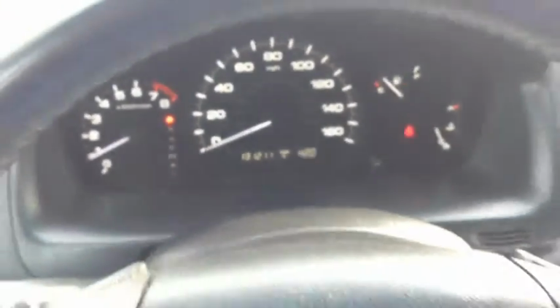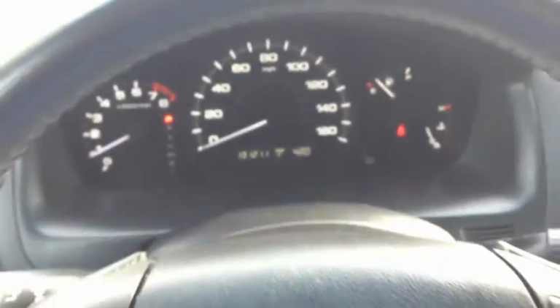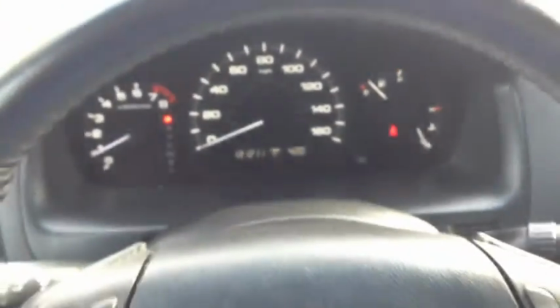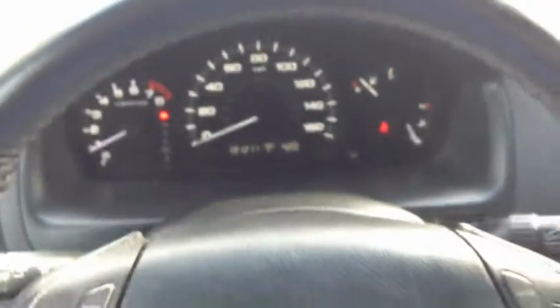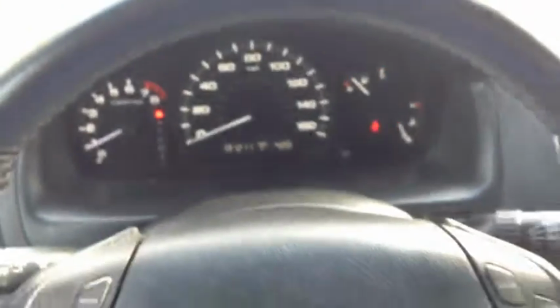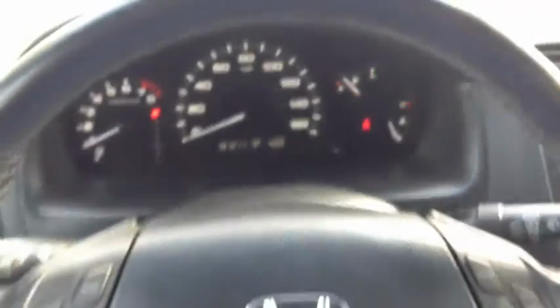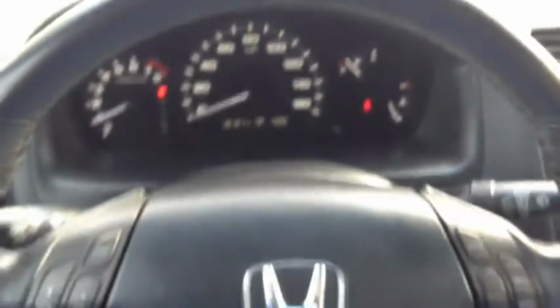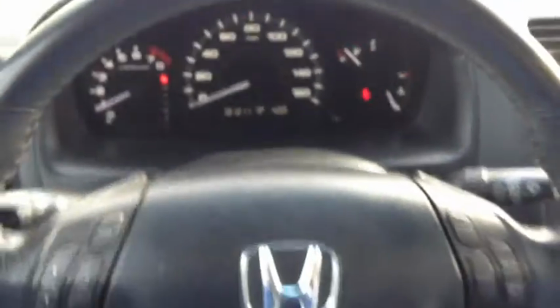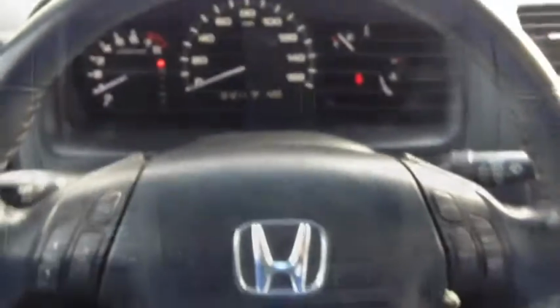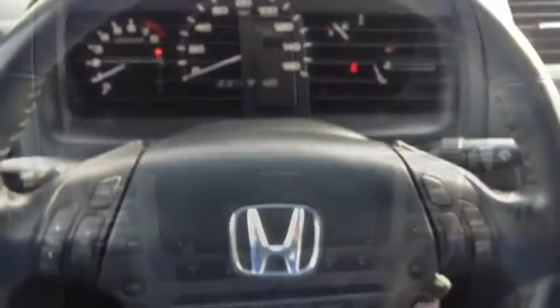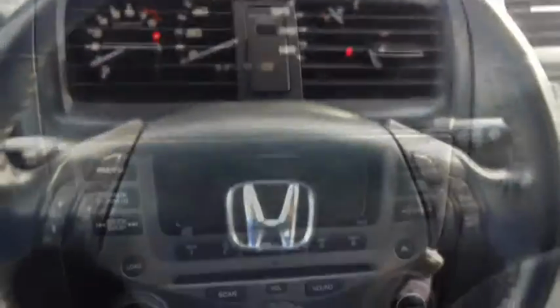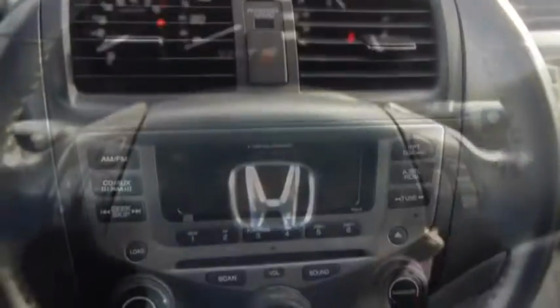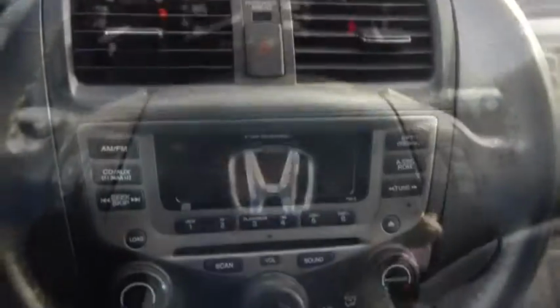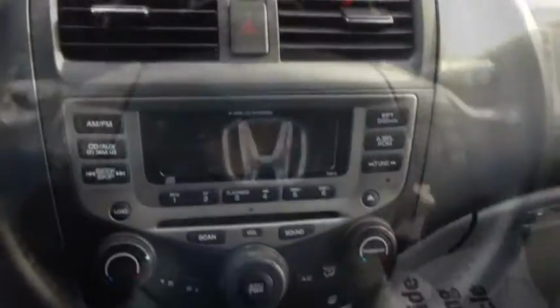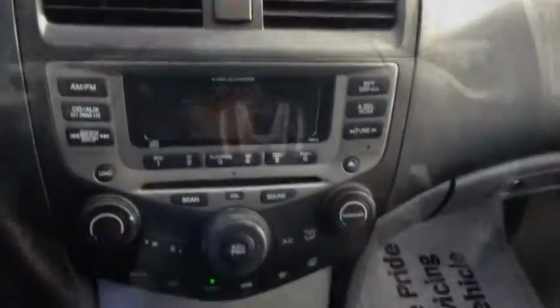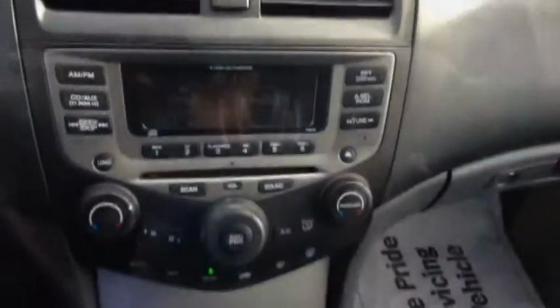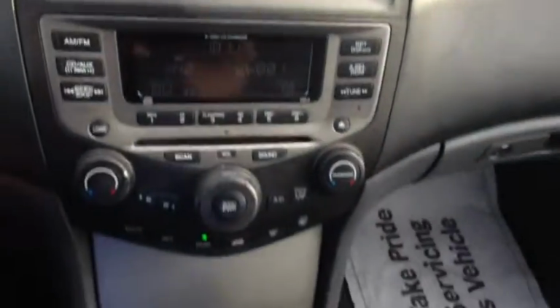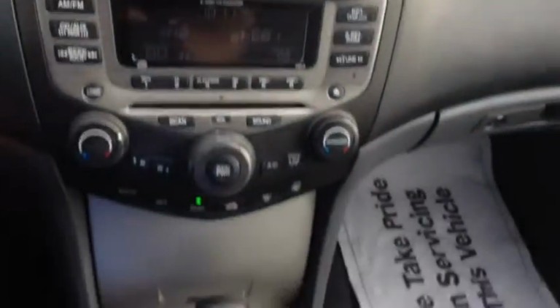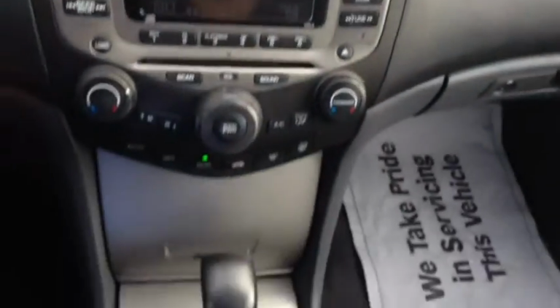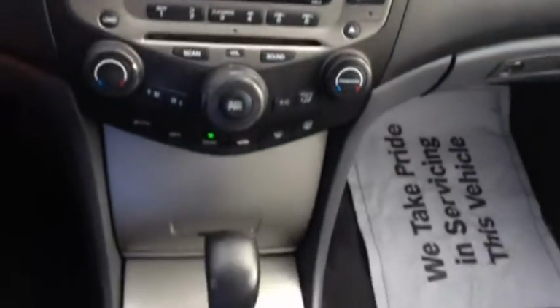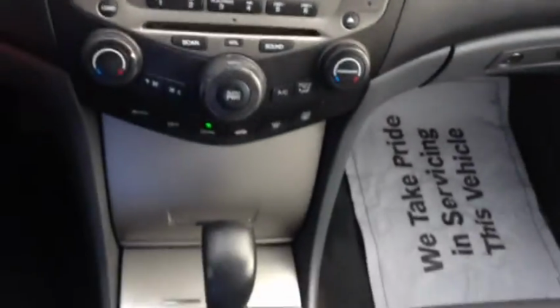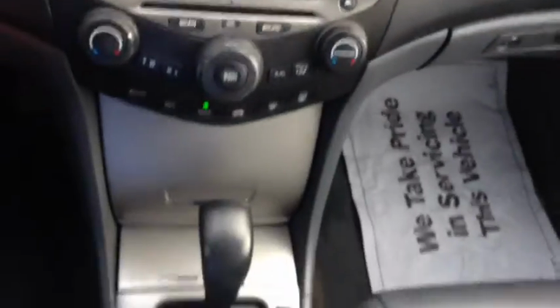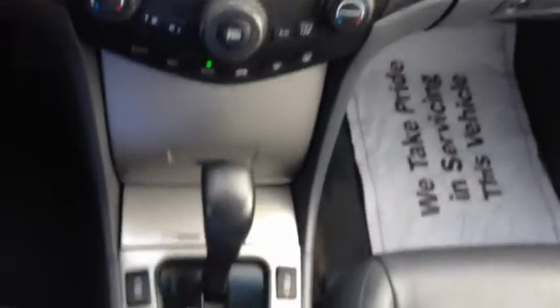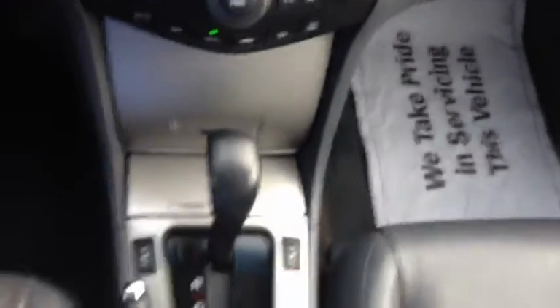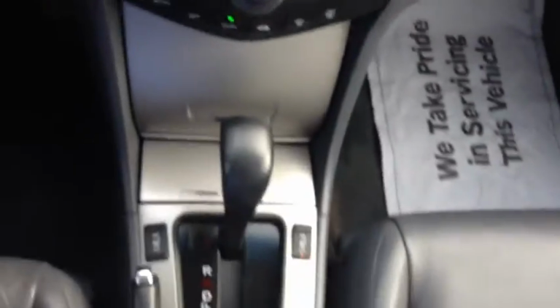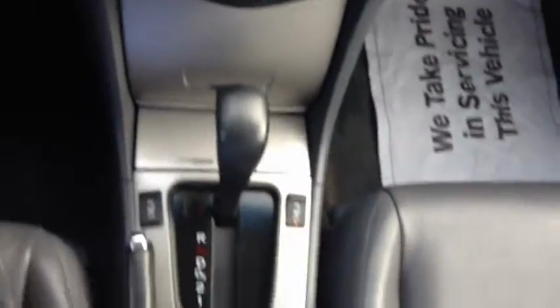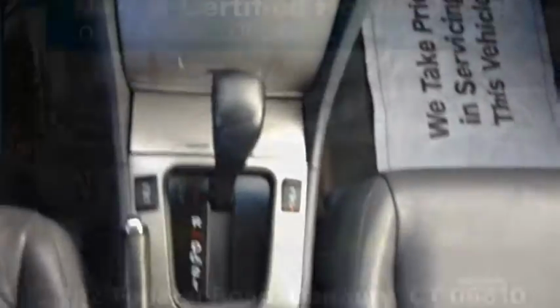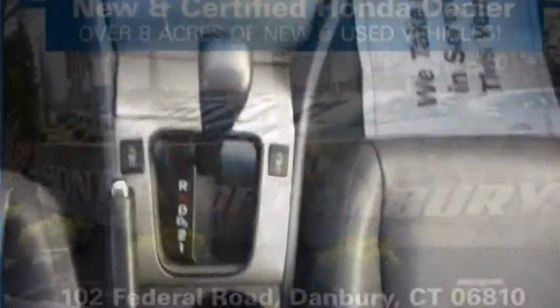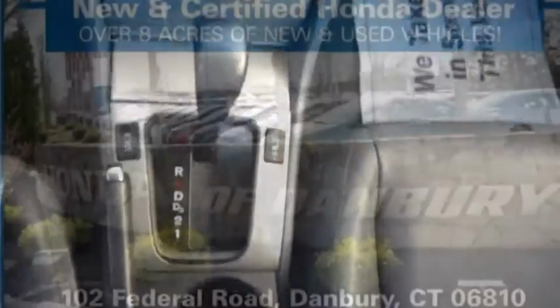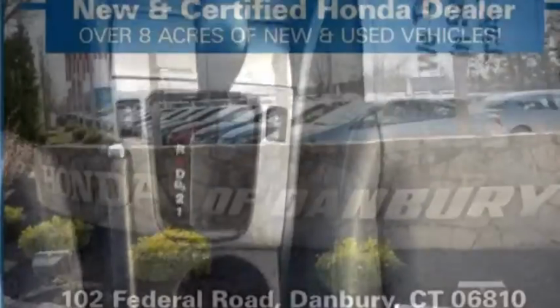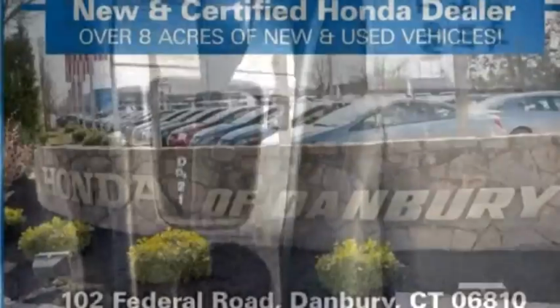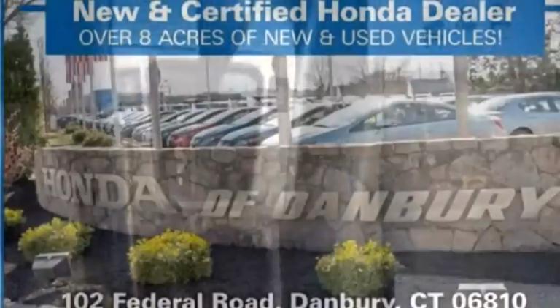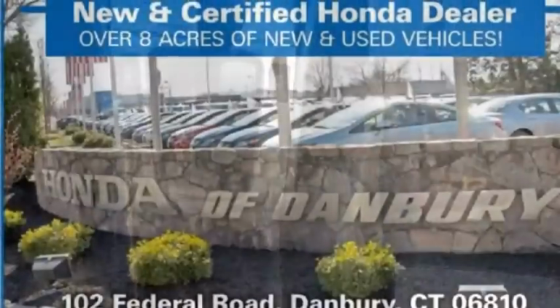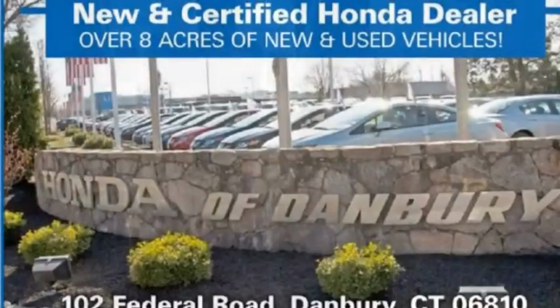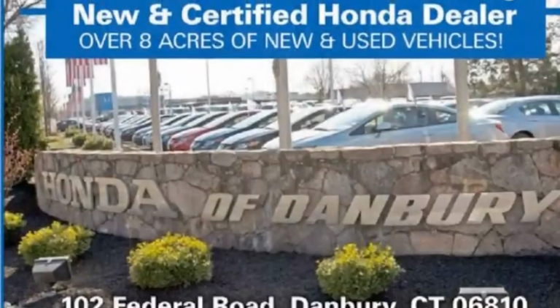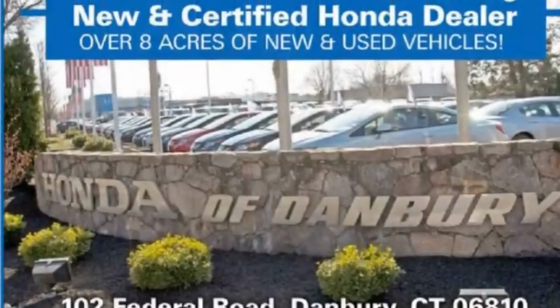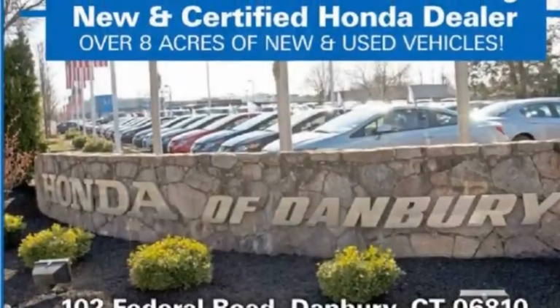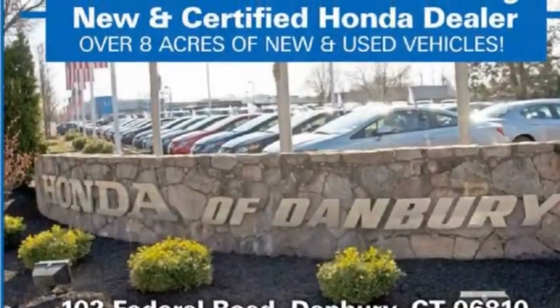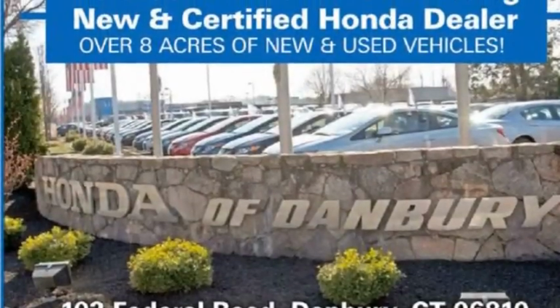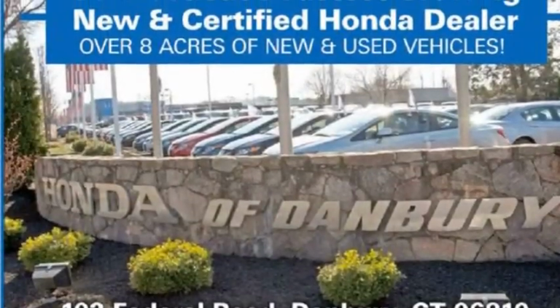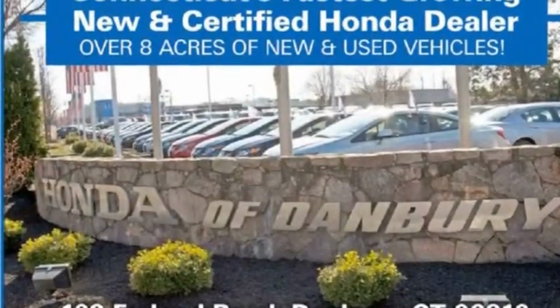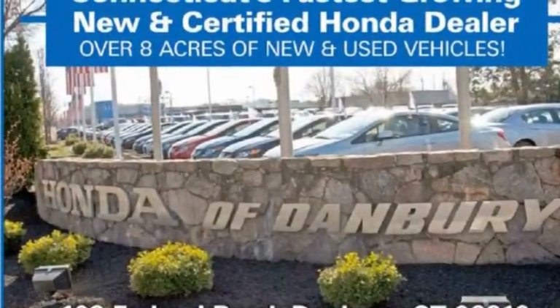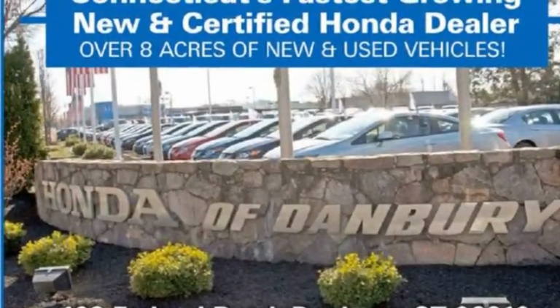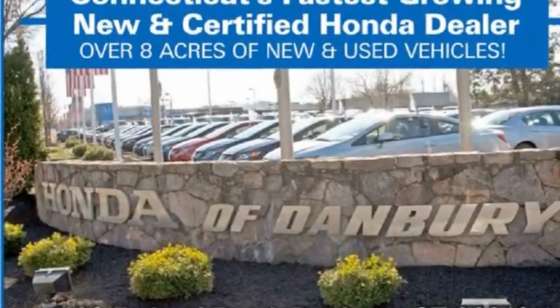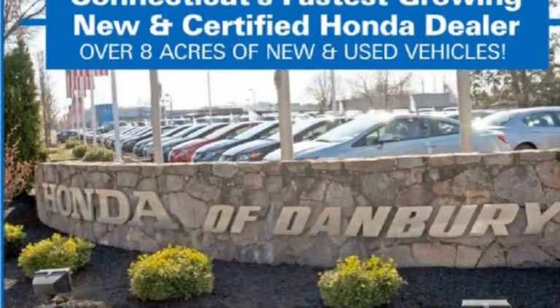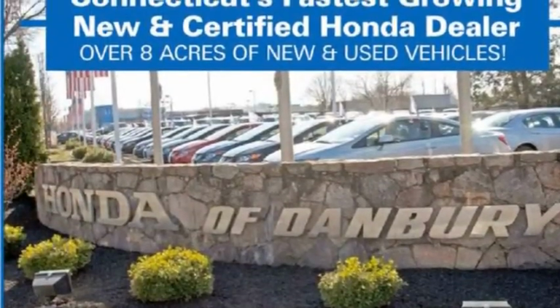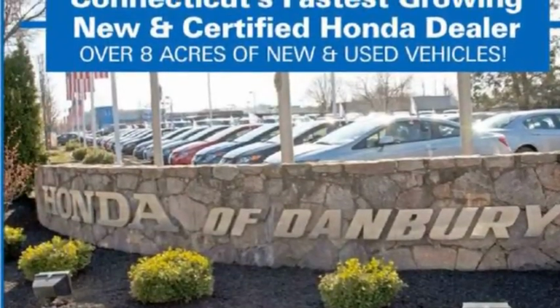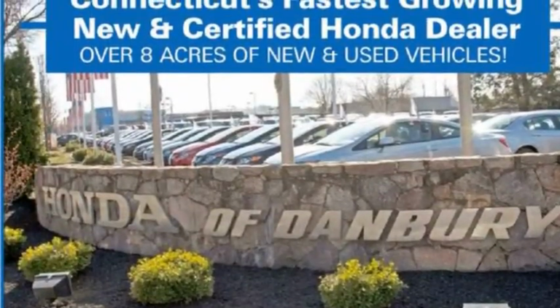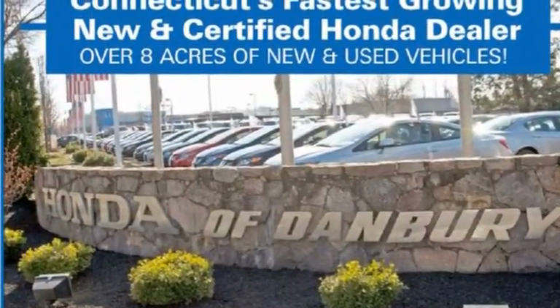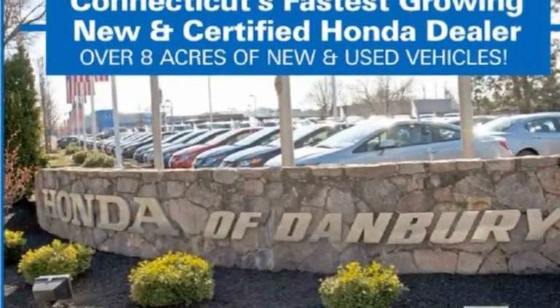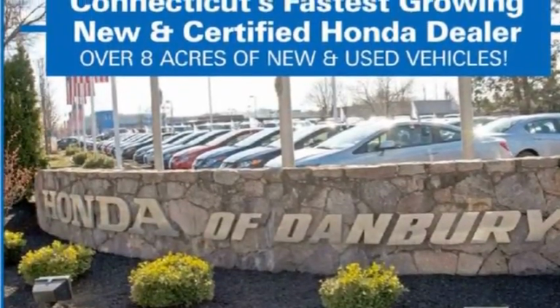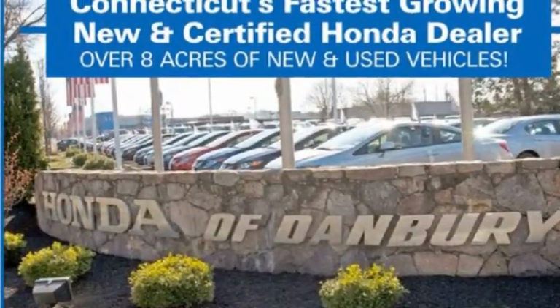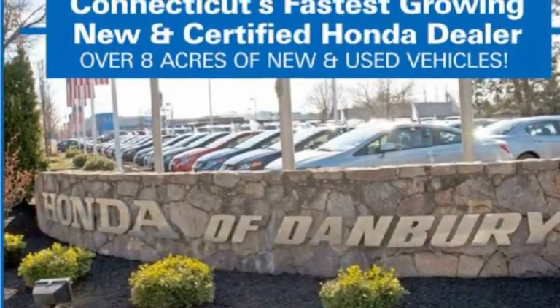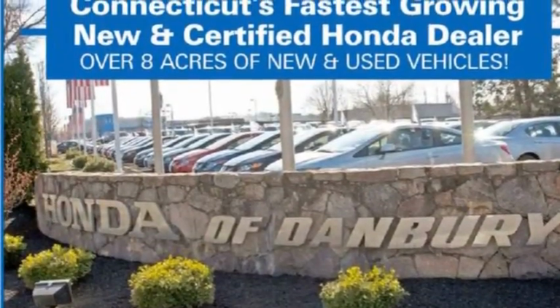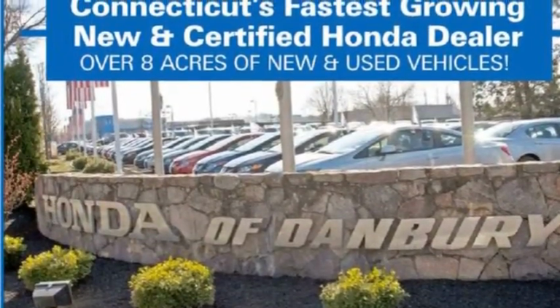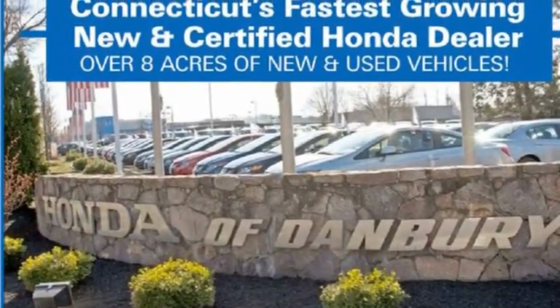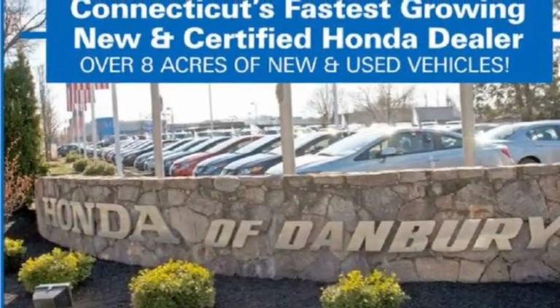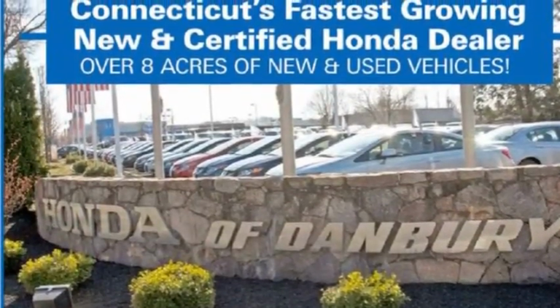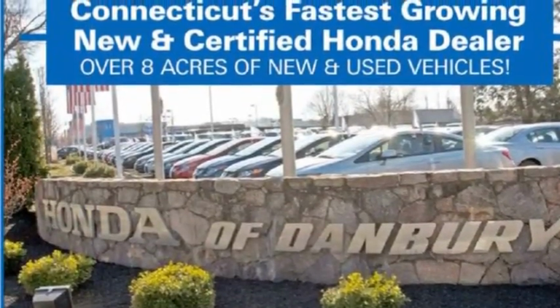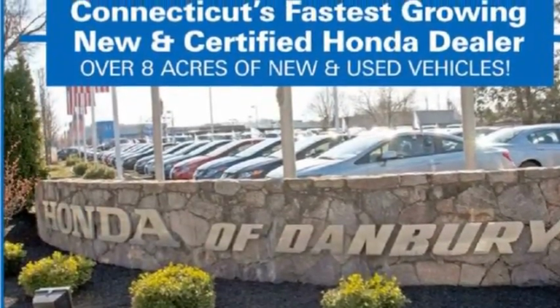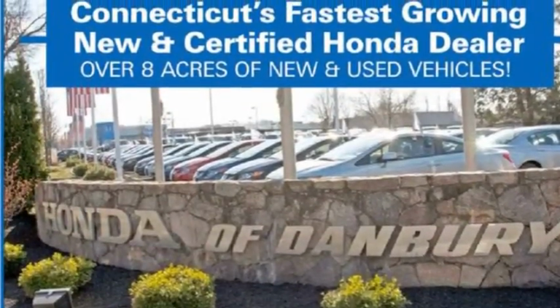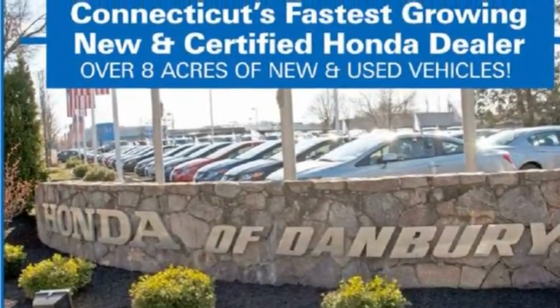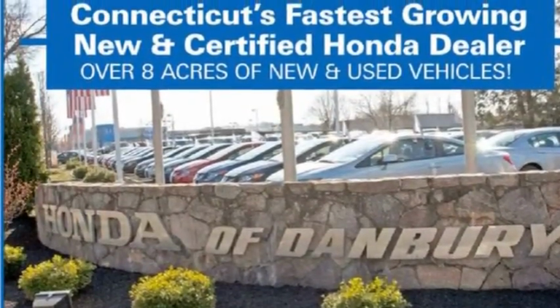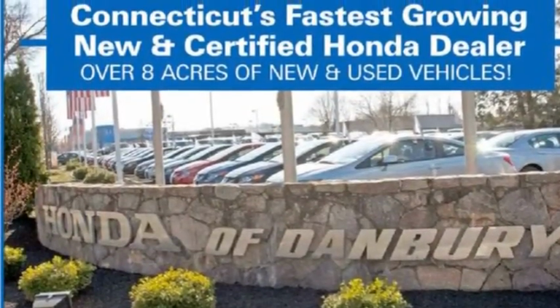It has cruise control and bike controls on the wheel. Again, my name is Joshua over at Honda Vanbury — come on by and take it for a test drive.